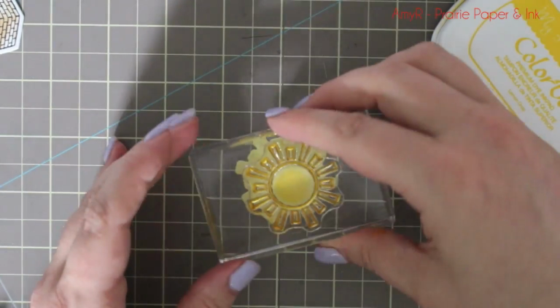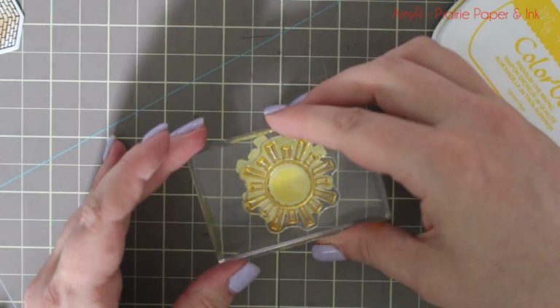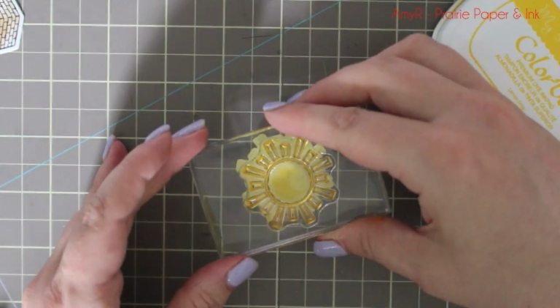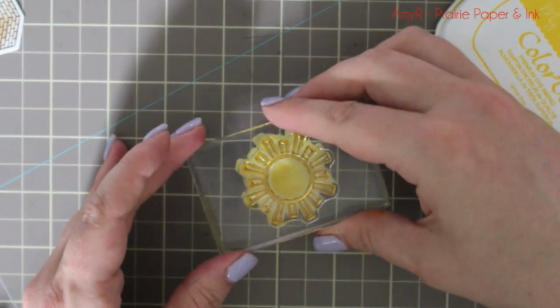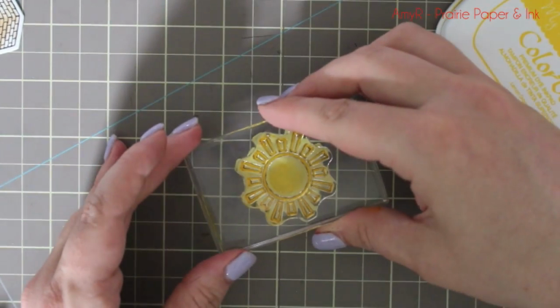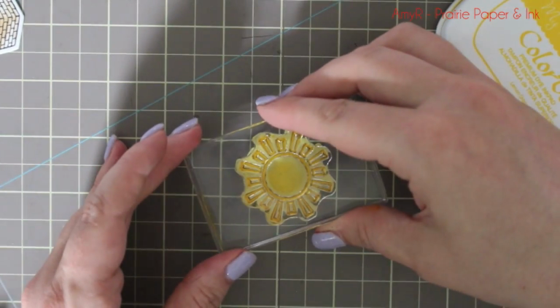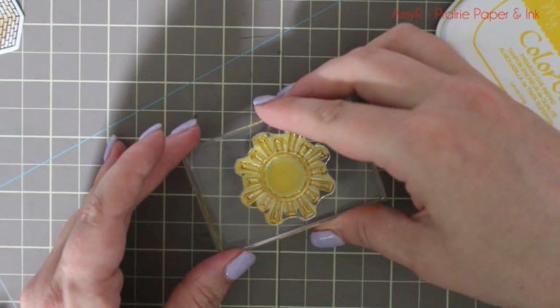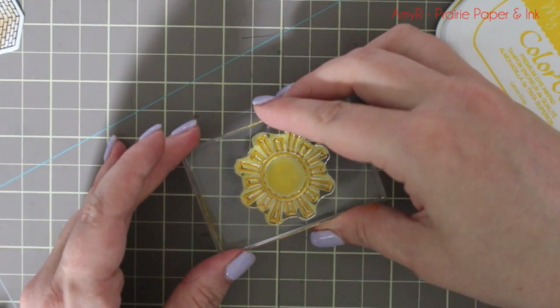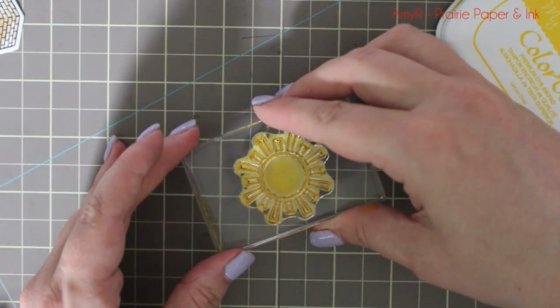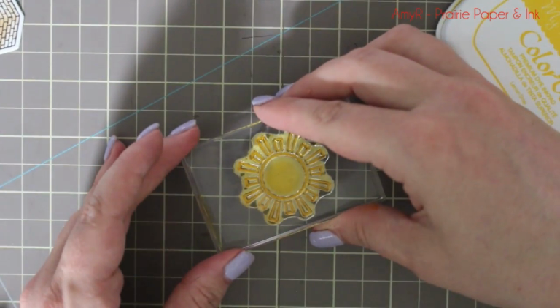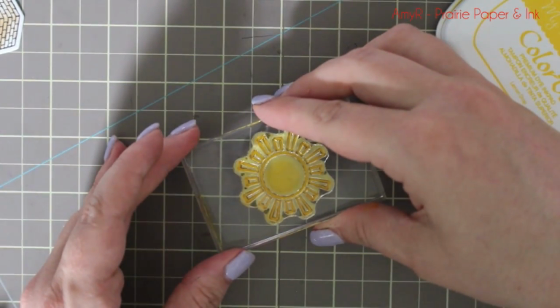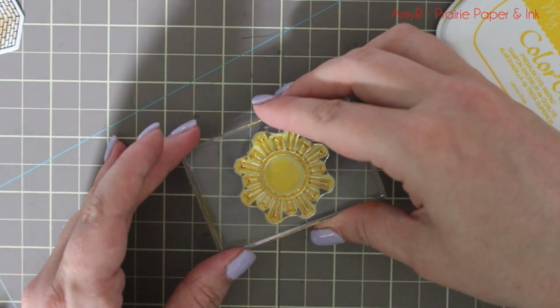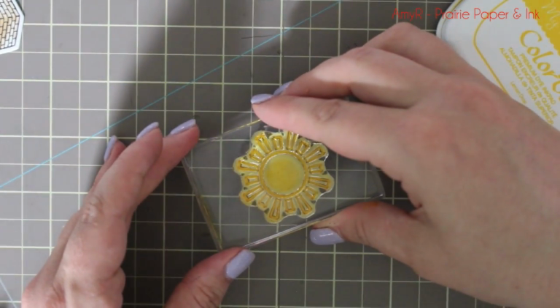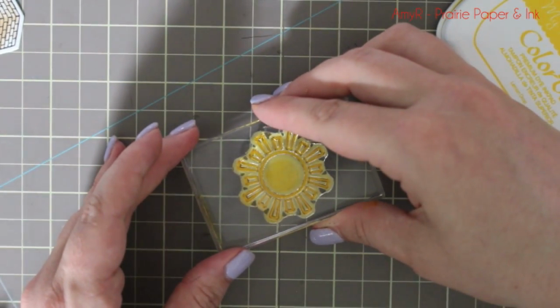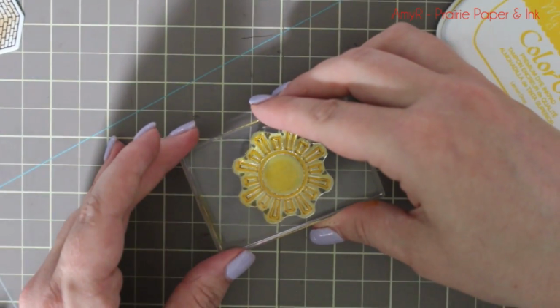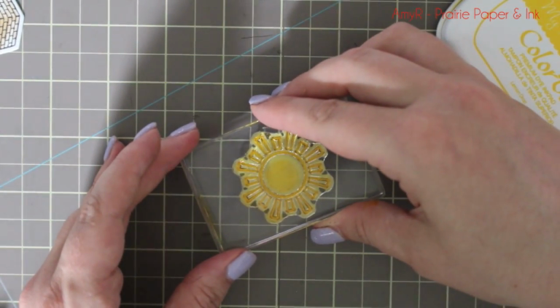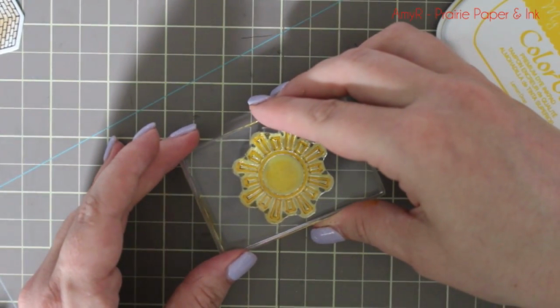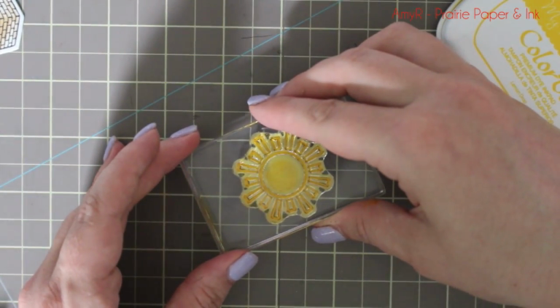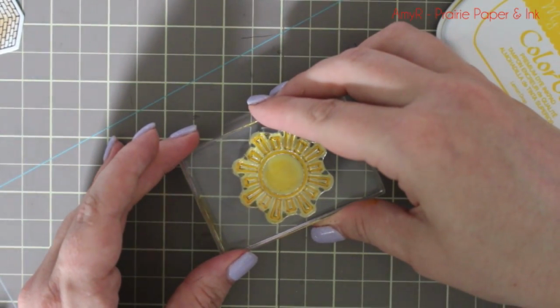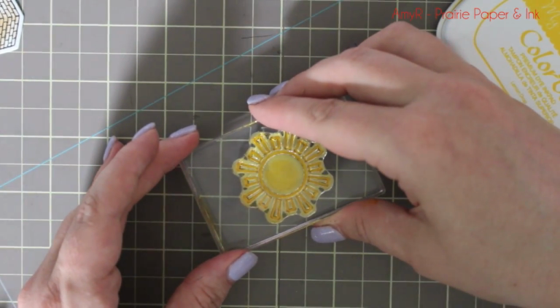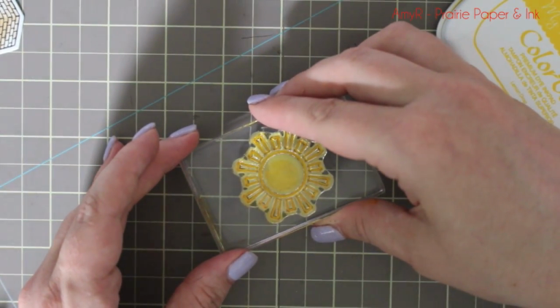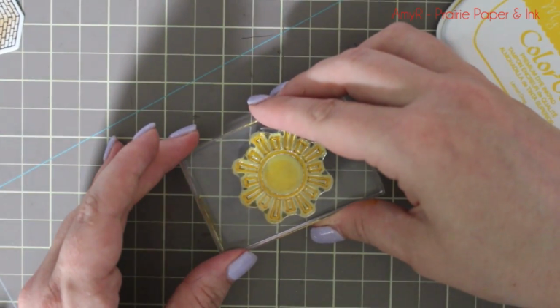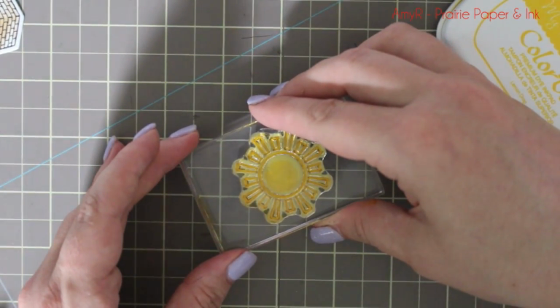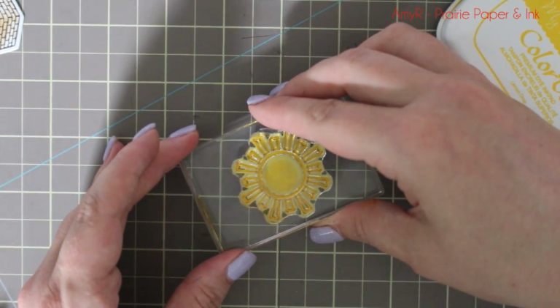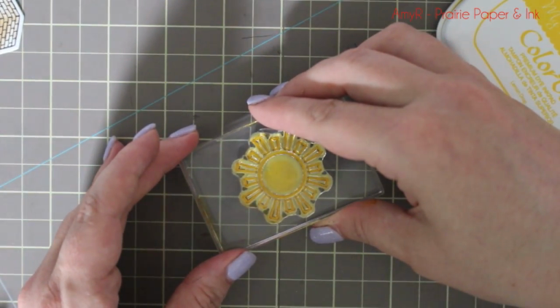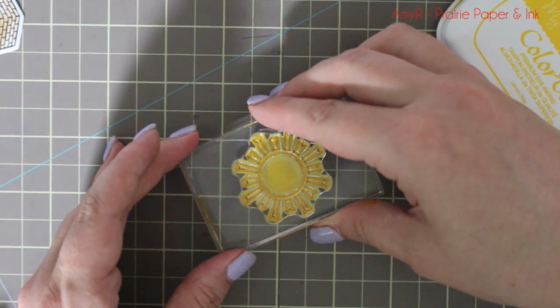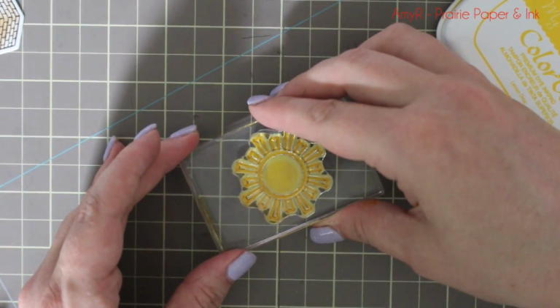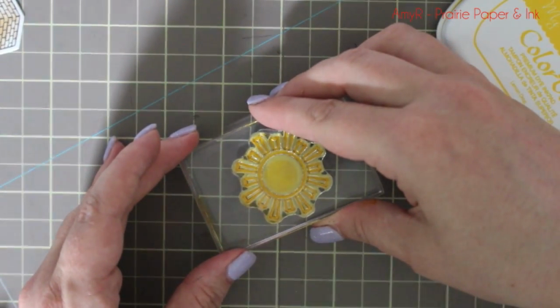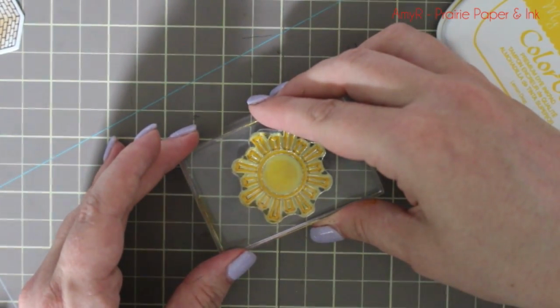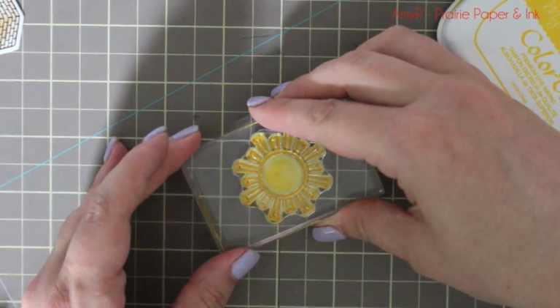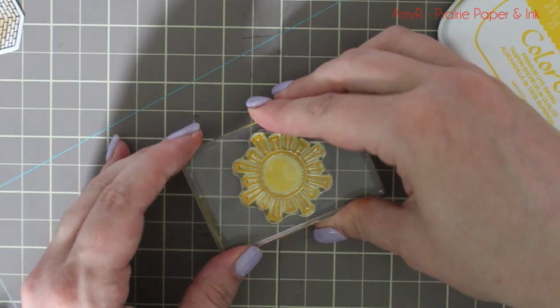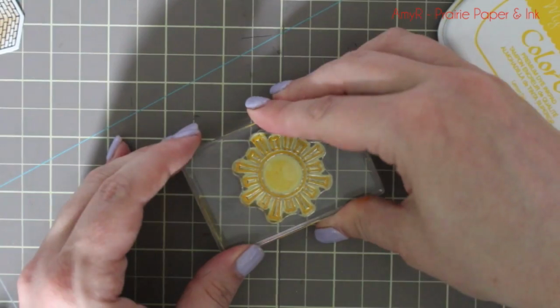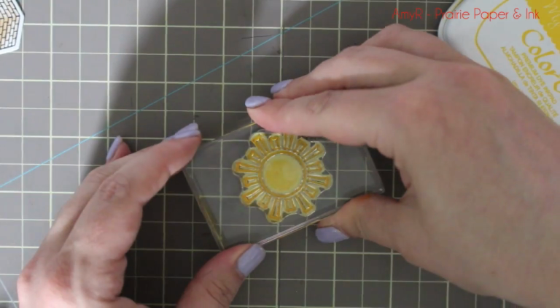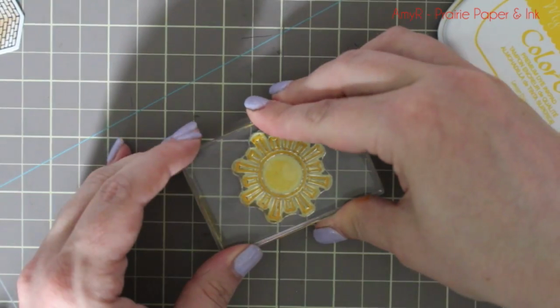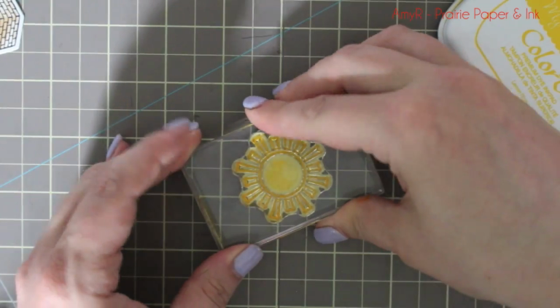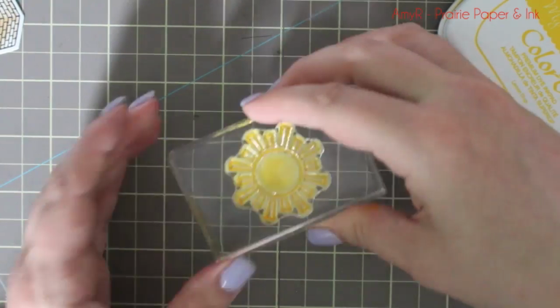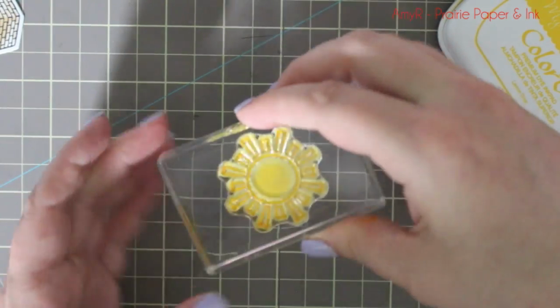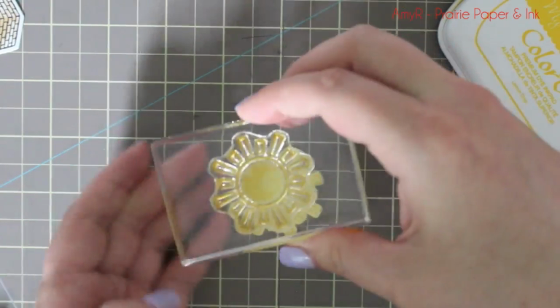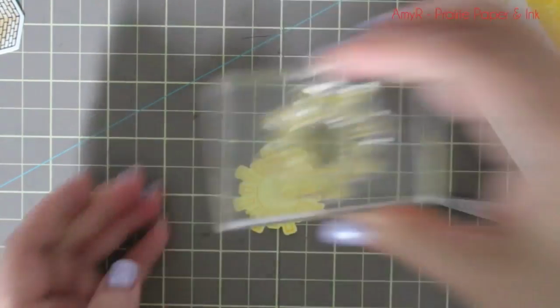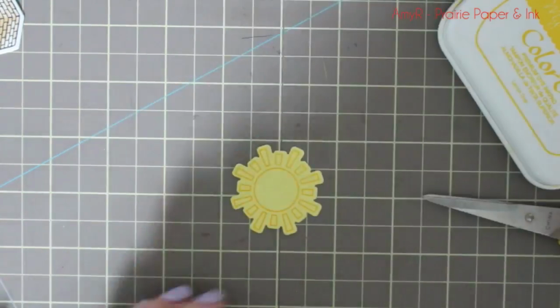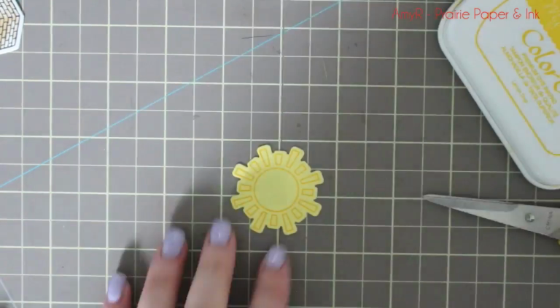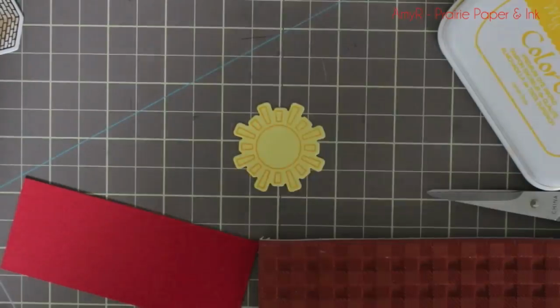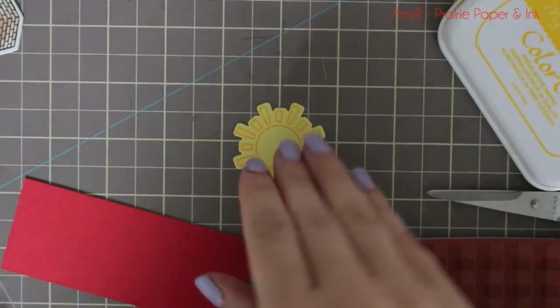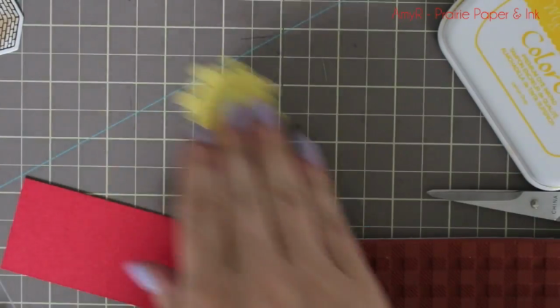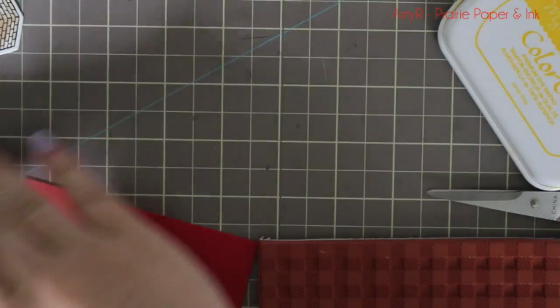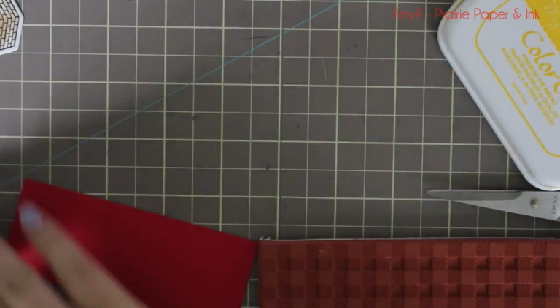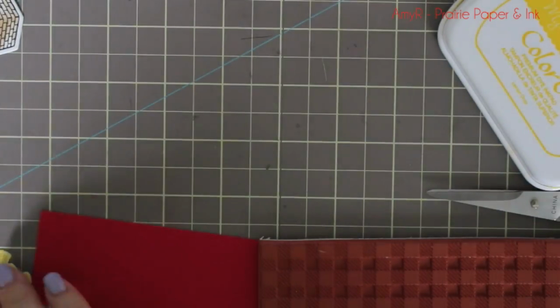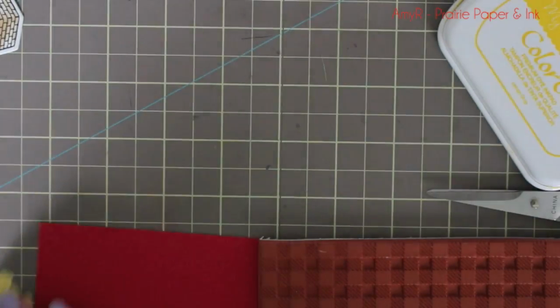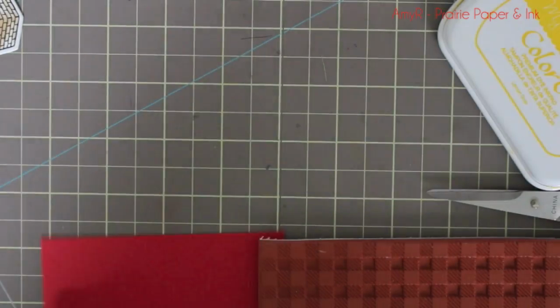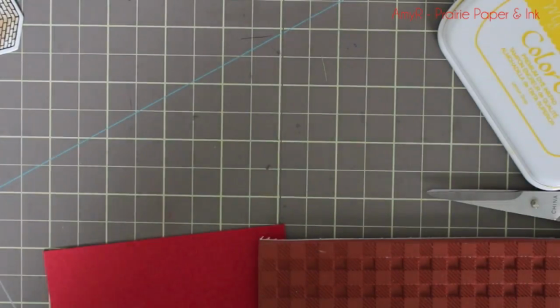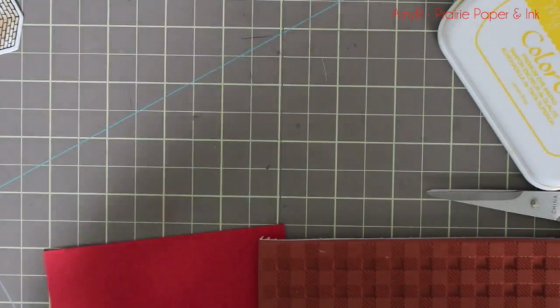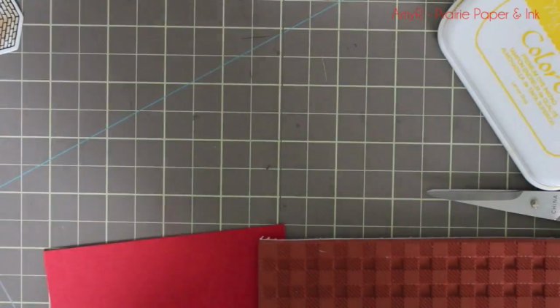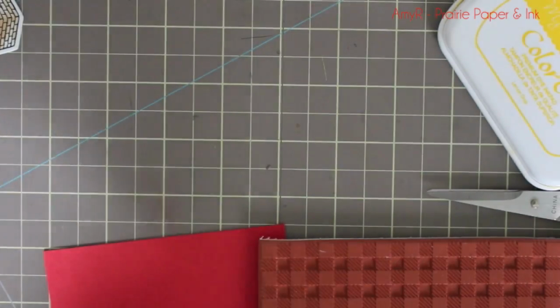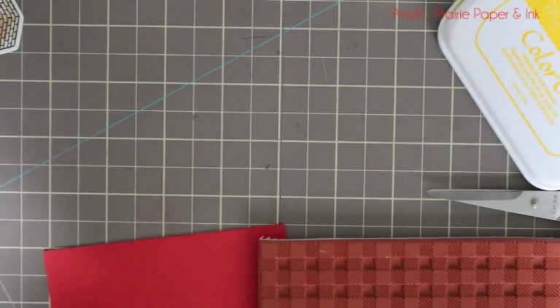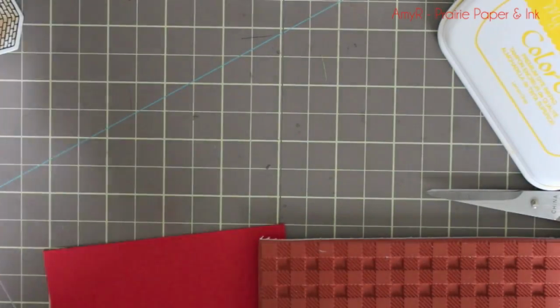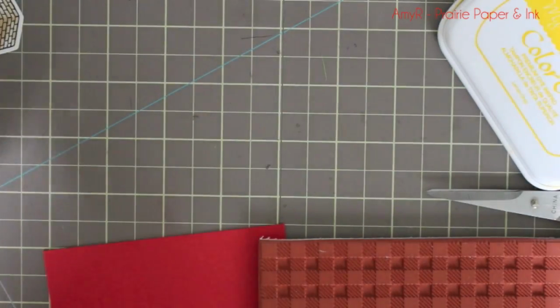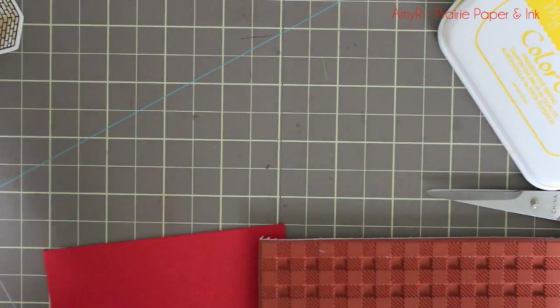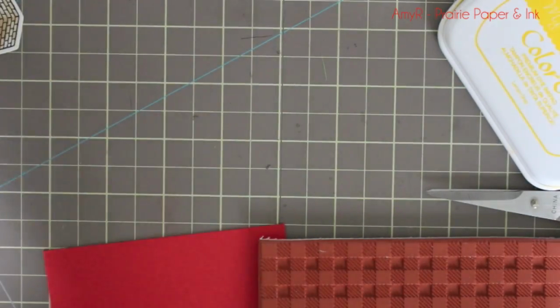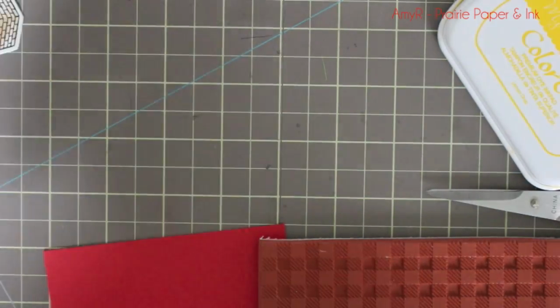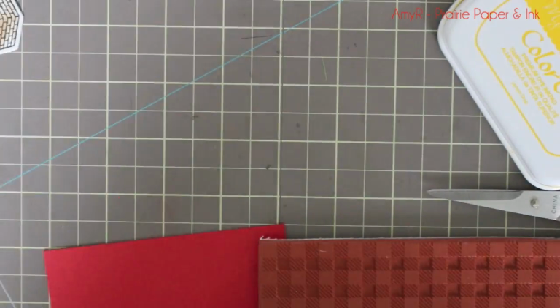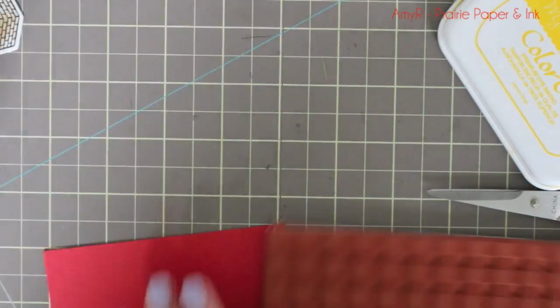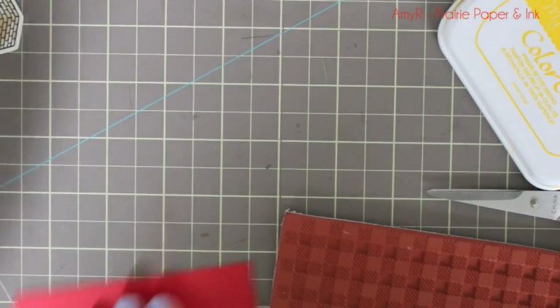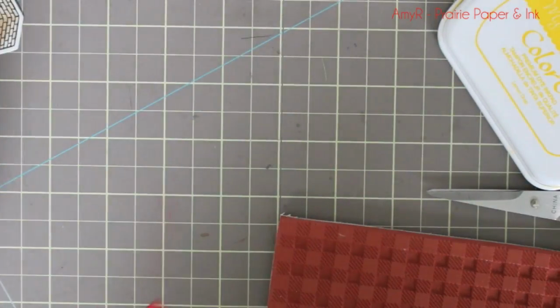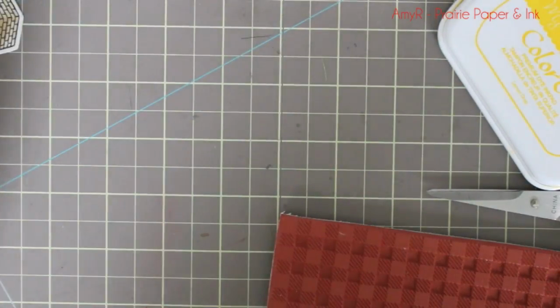I just set those aside to dry. If you wanted them to dry really quickly, you'd have to grab them with tweezers to heat set them, because otherwise you'd burn your fingers.